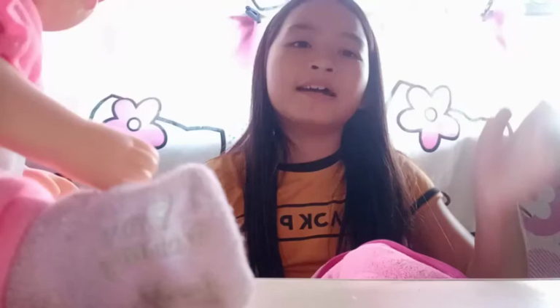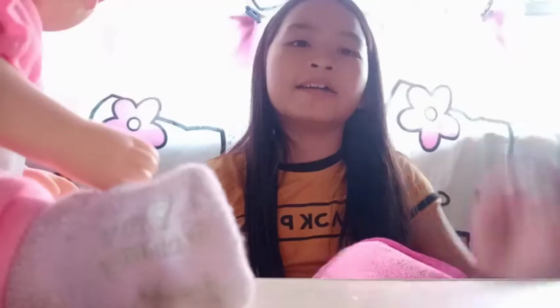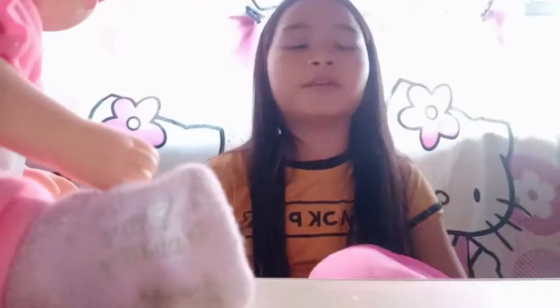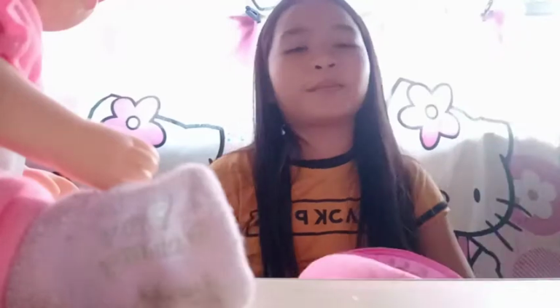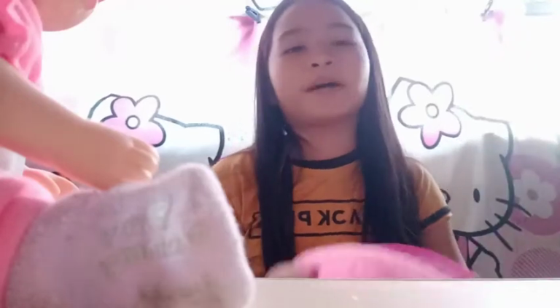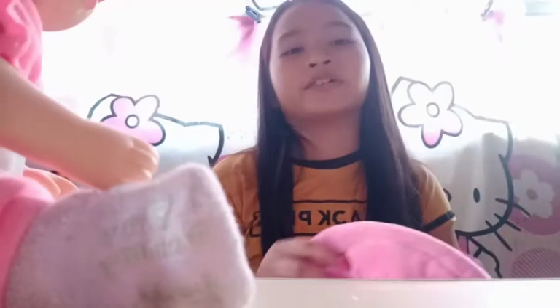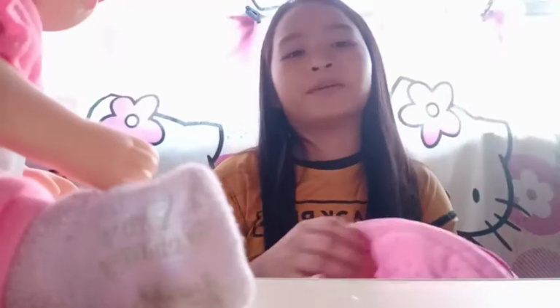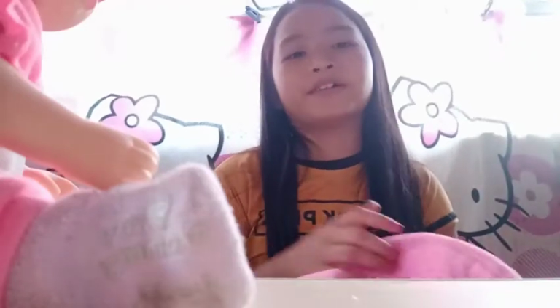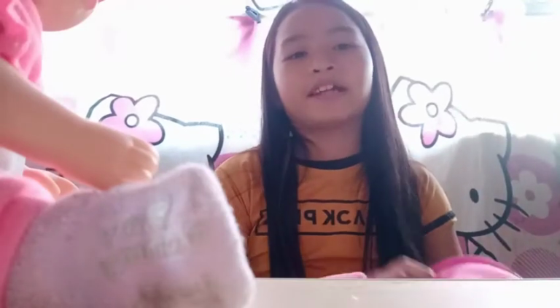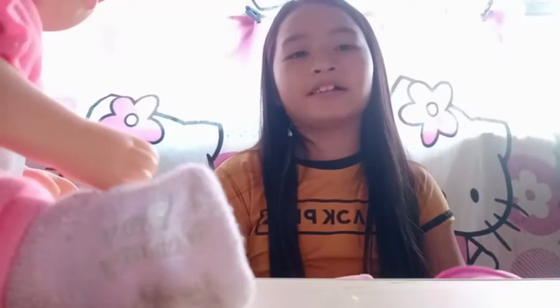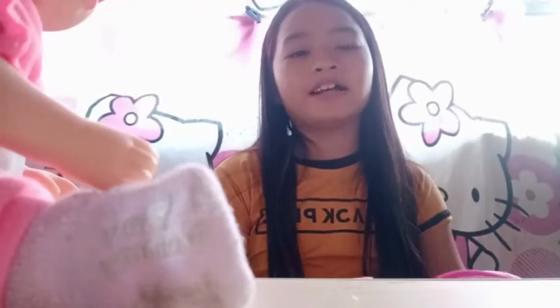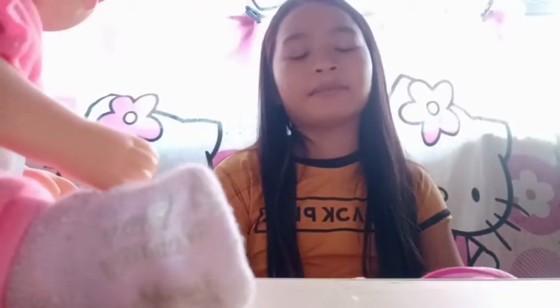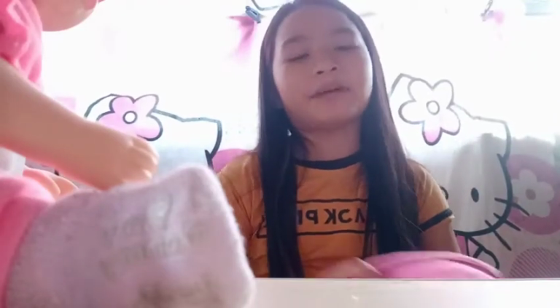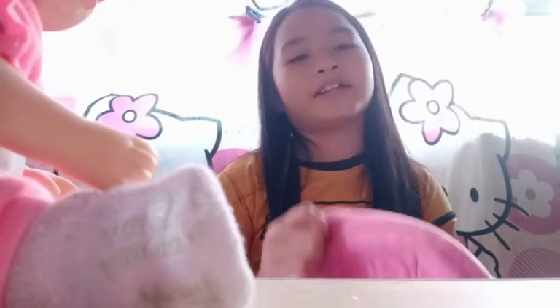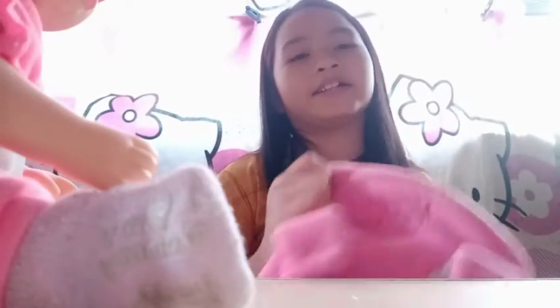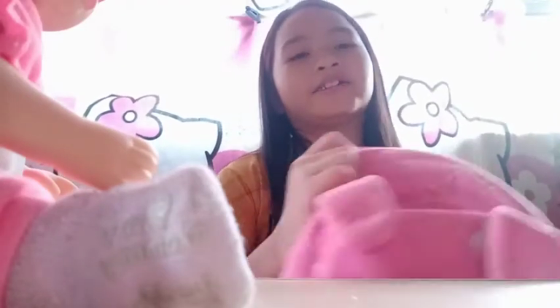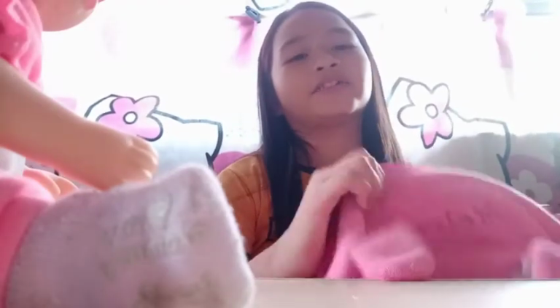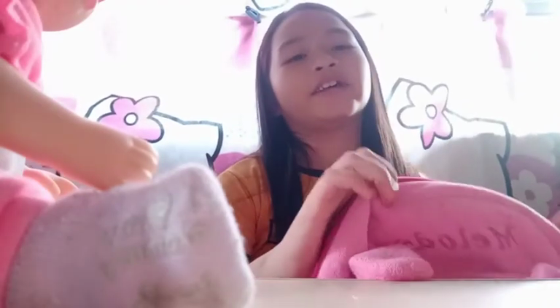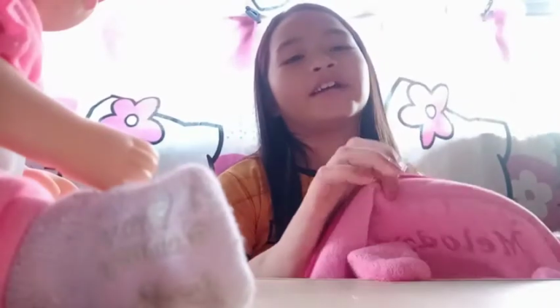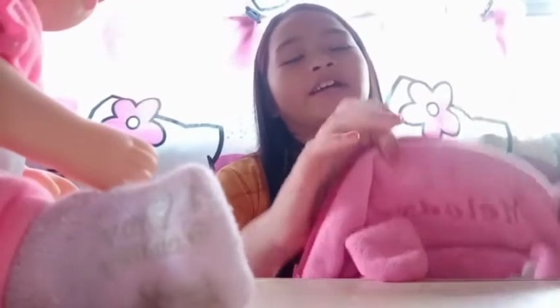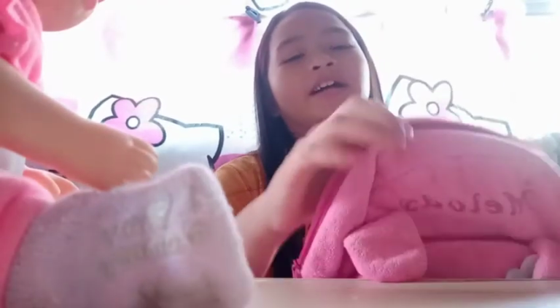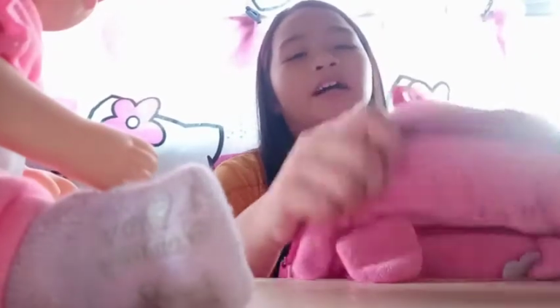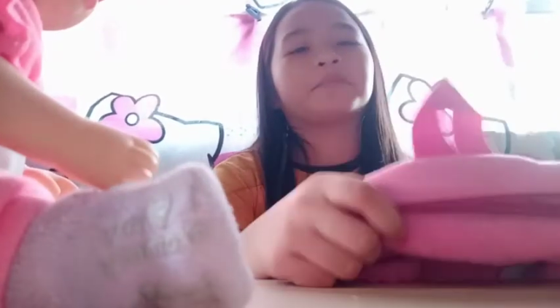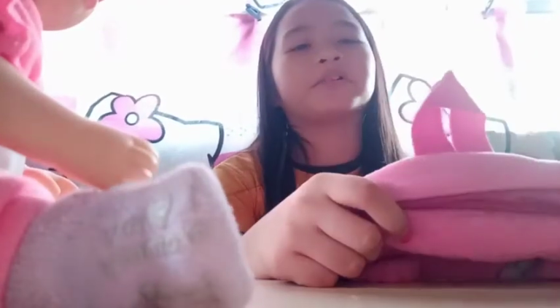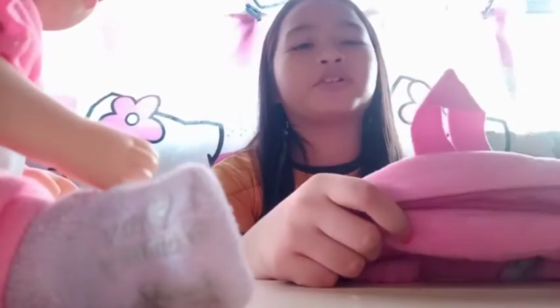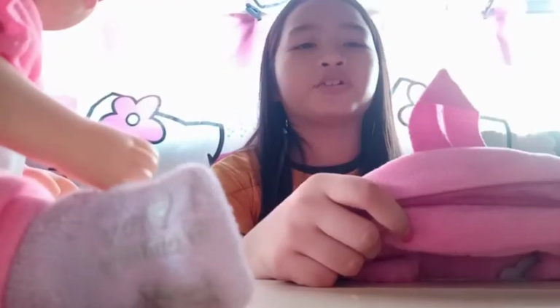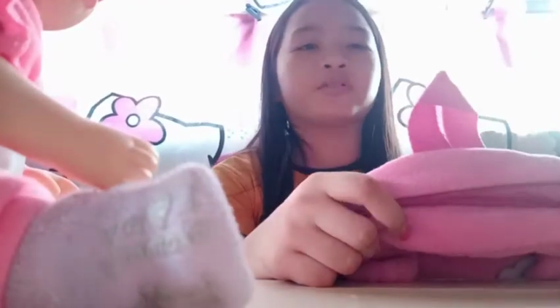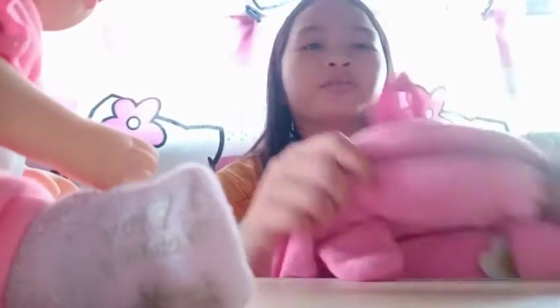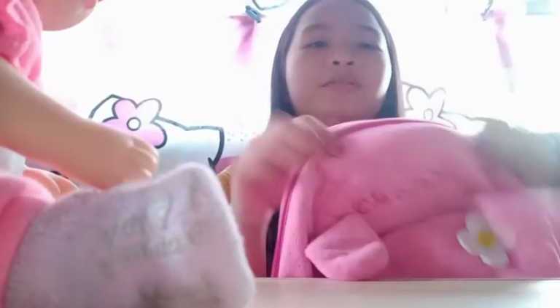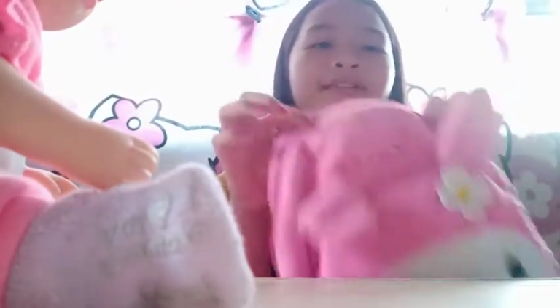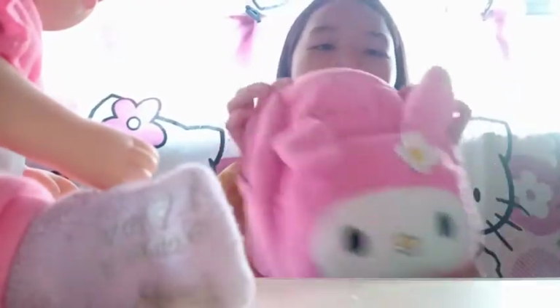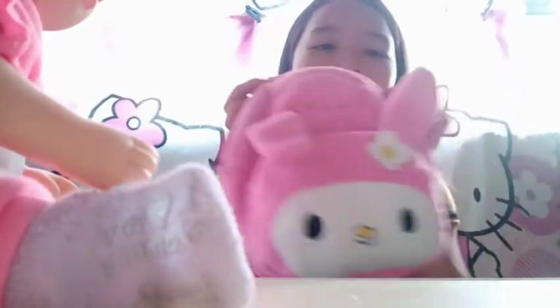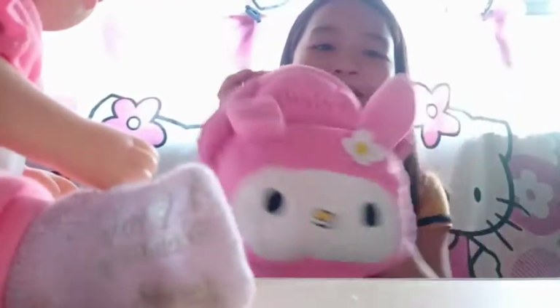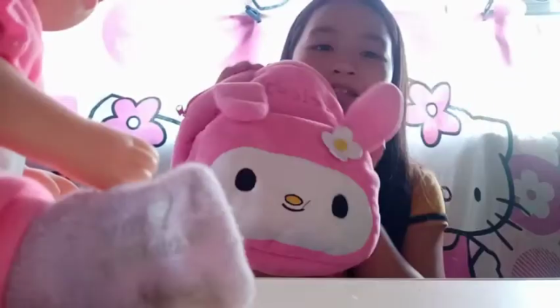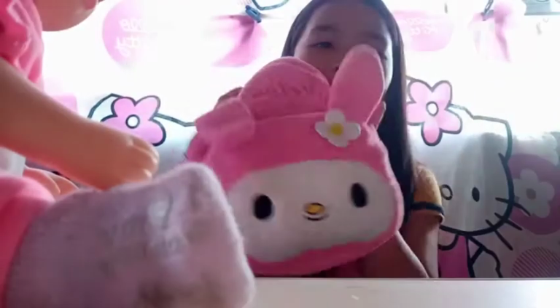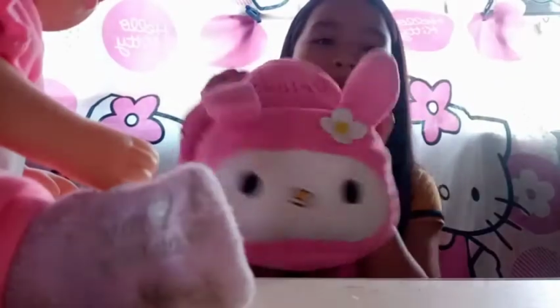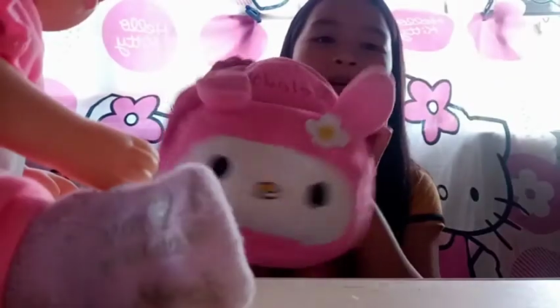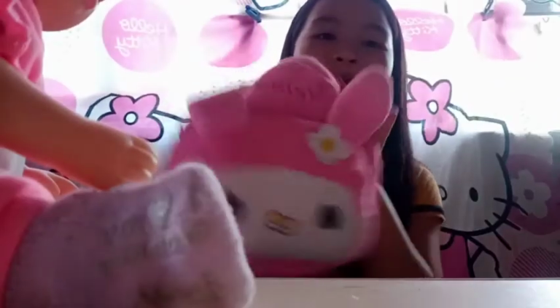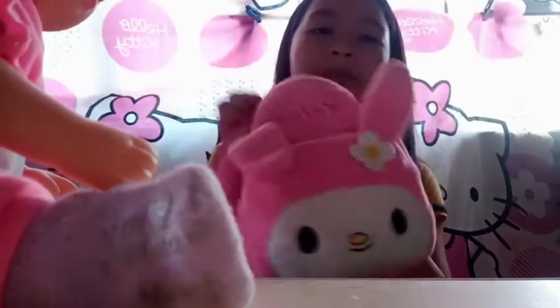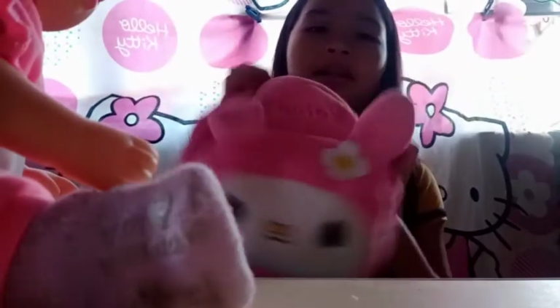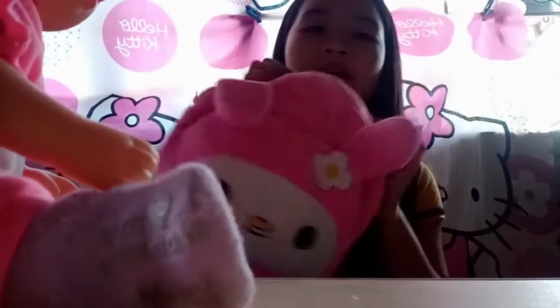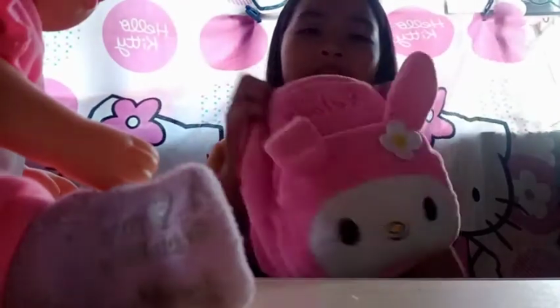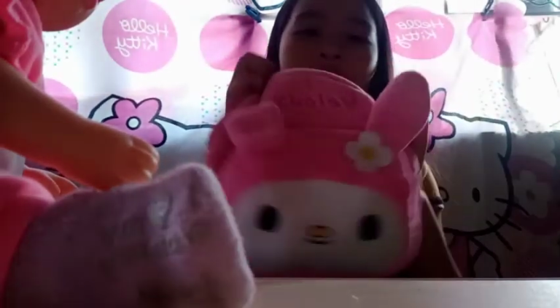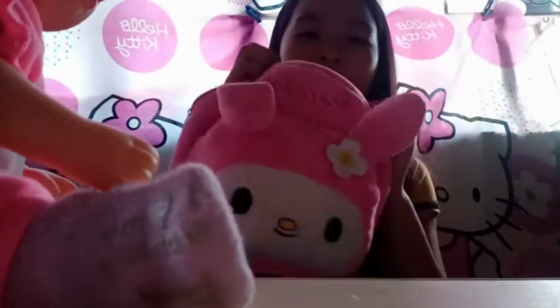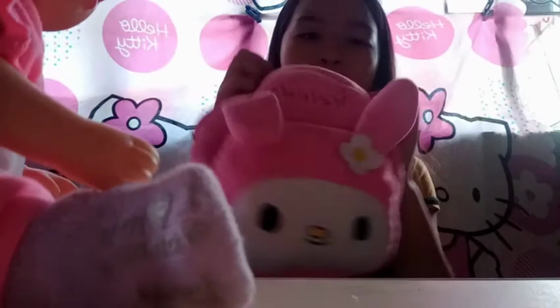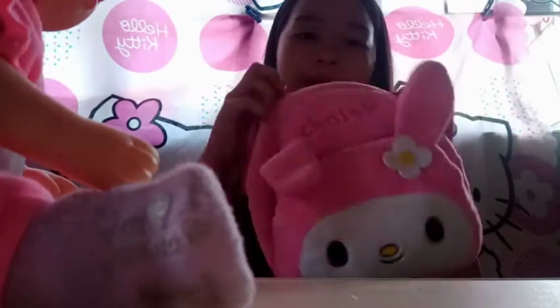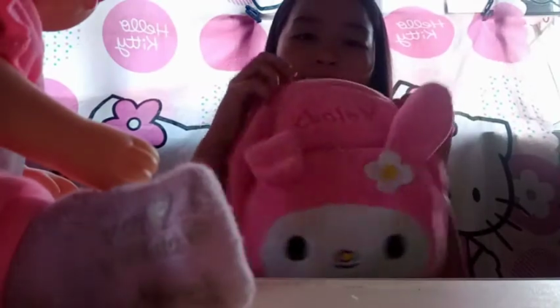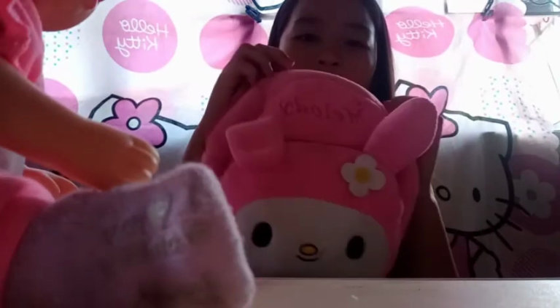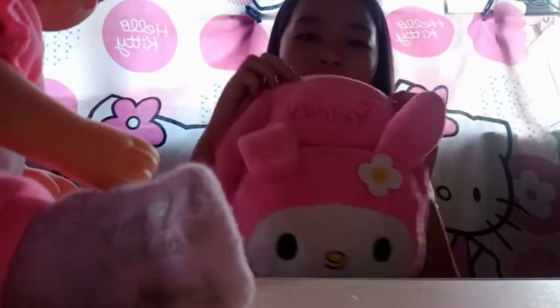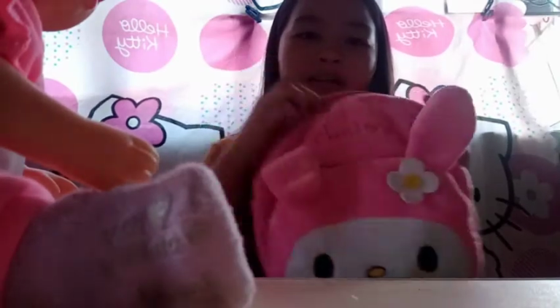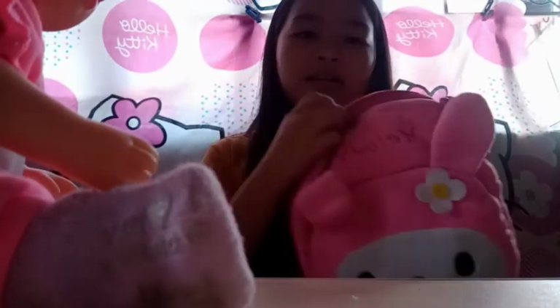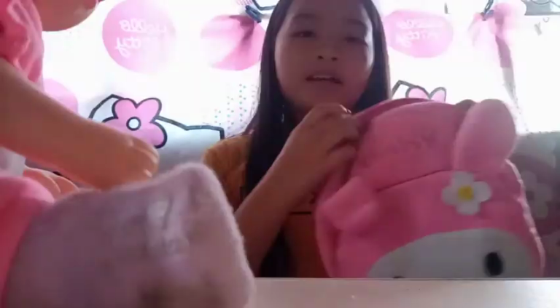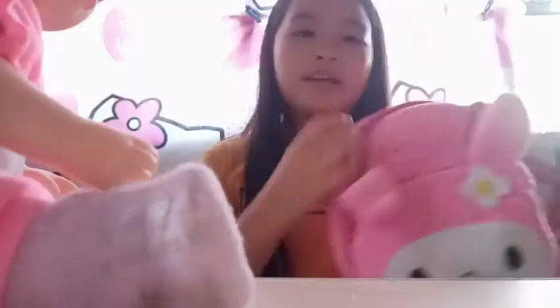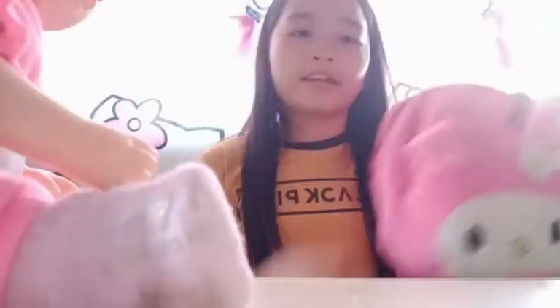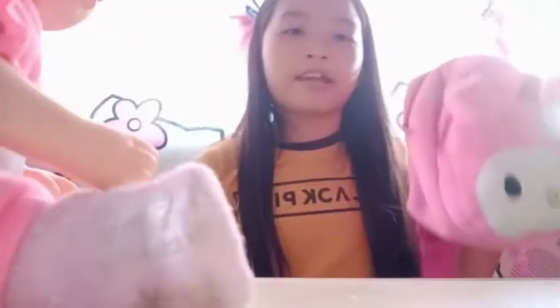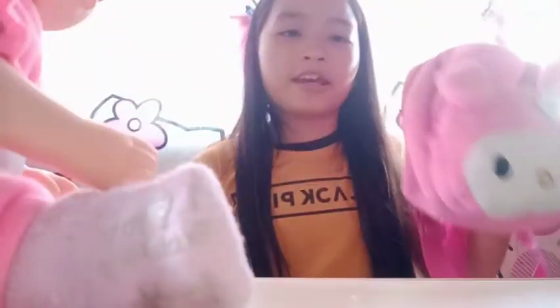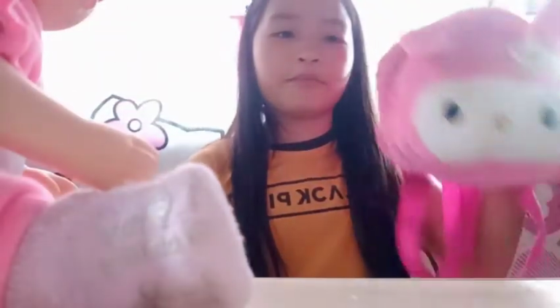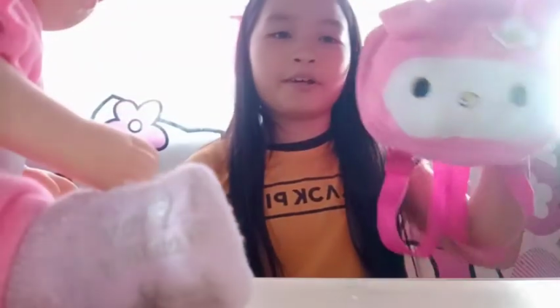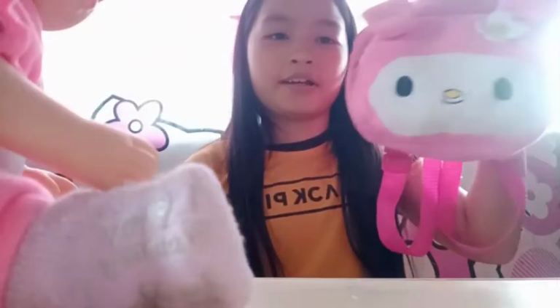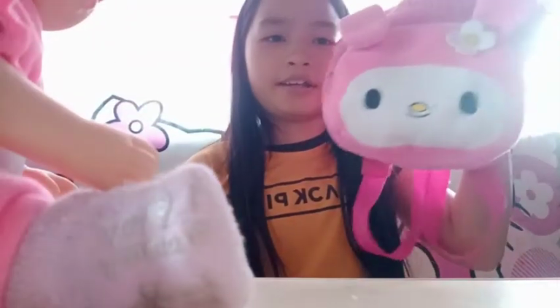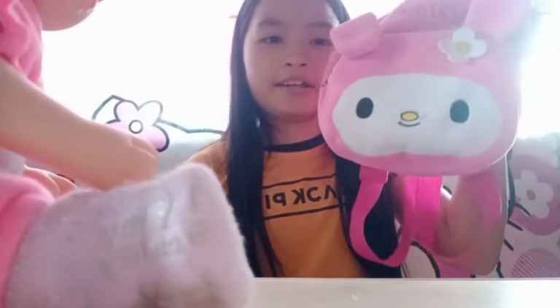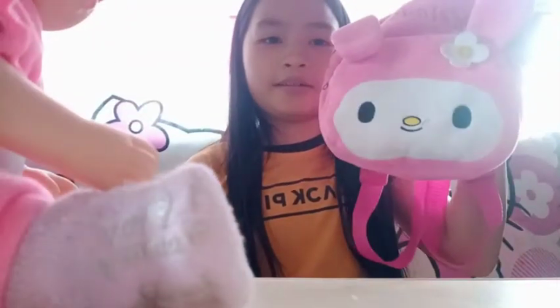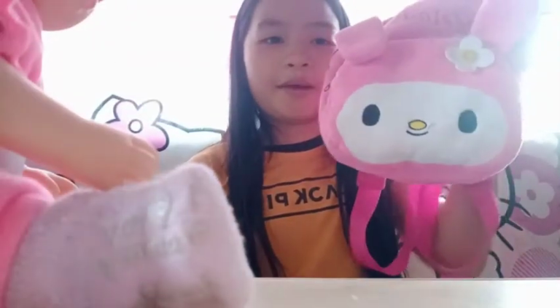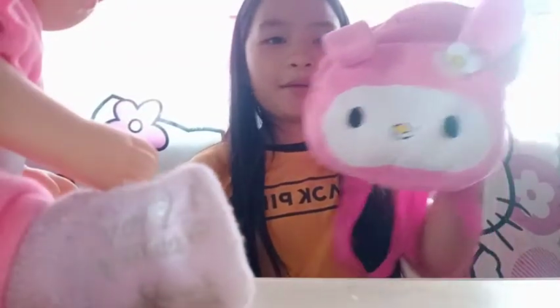Welcome back to my channel, I'm Ashley. Today, I'm going to show you what's inside my Baby Alive diaper bag, aka my backpack.